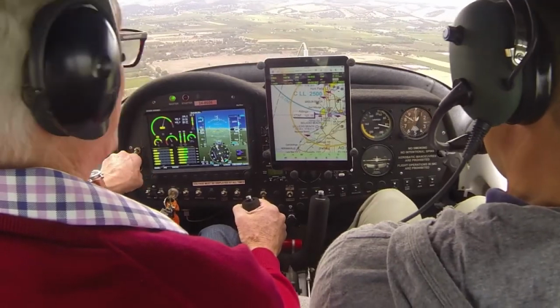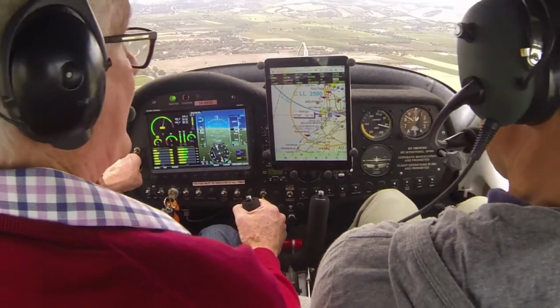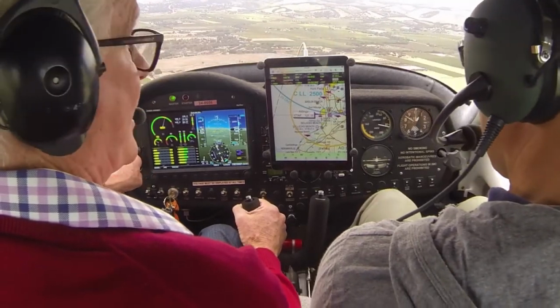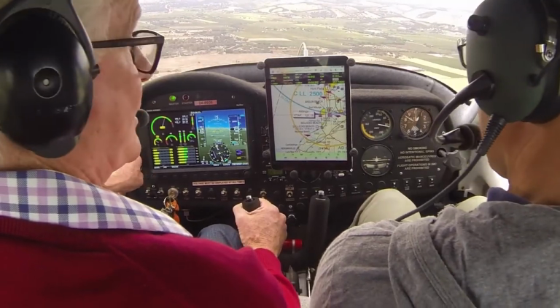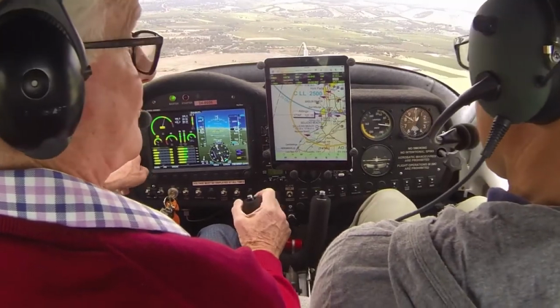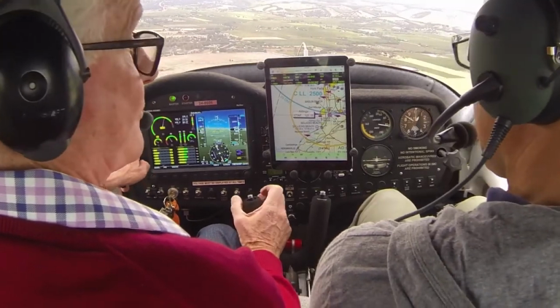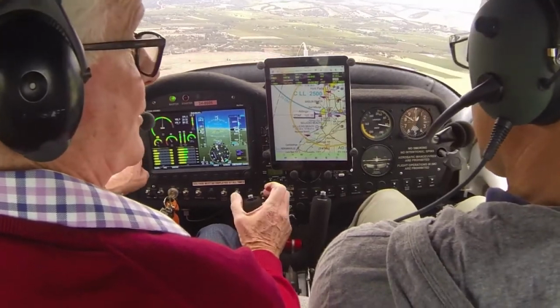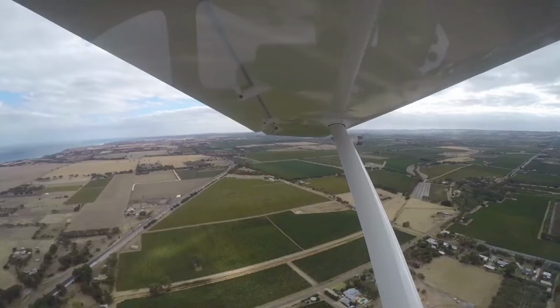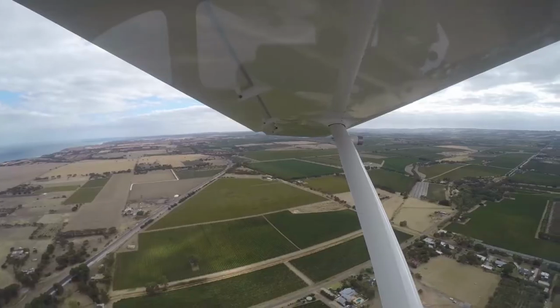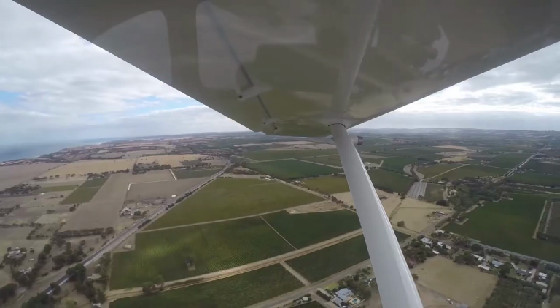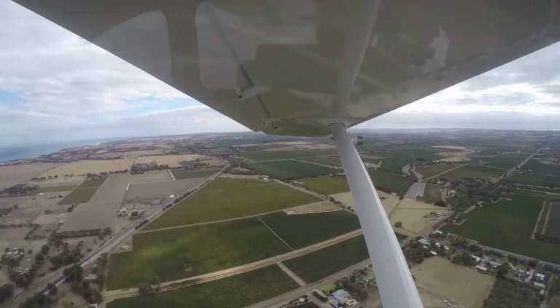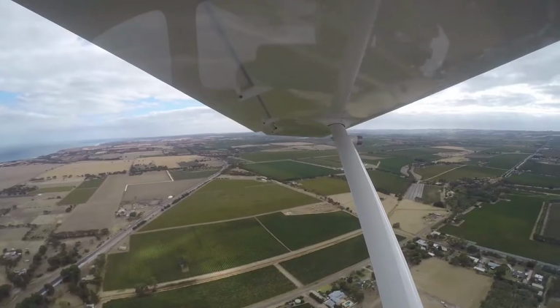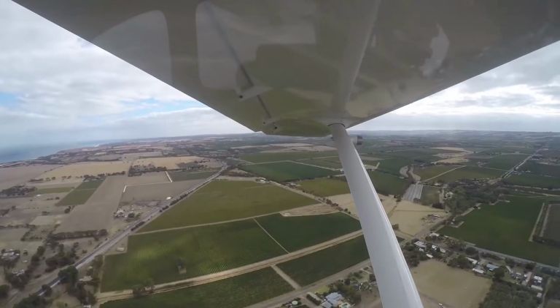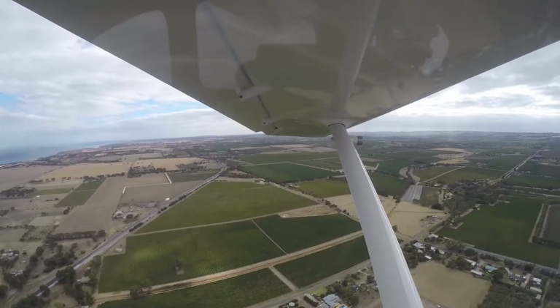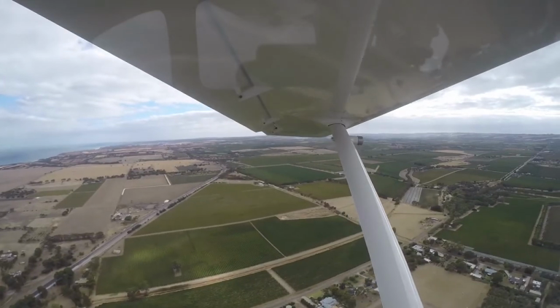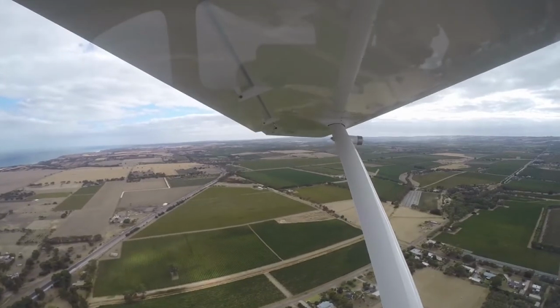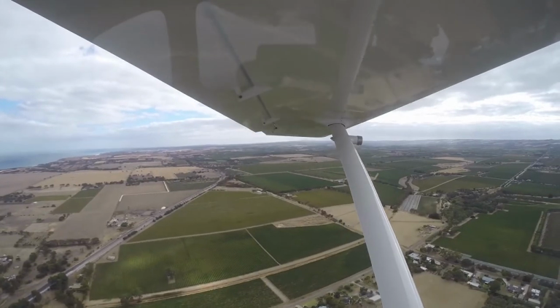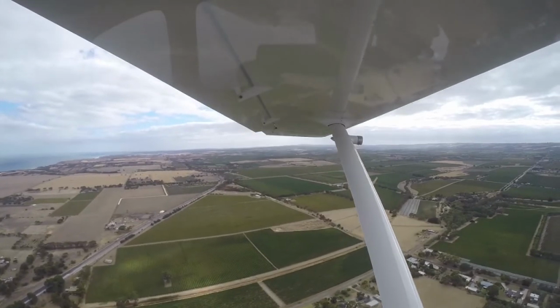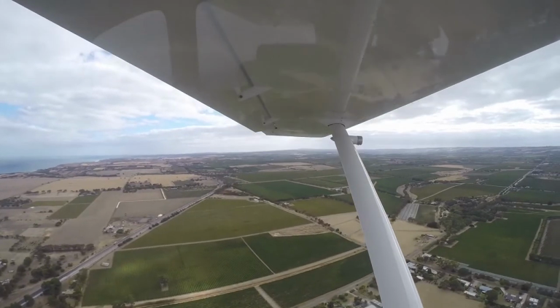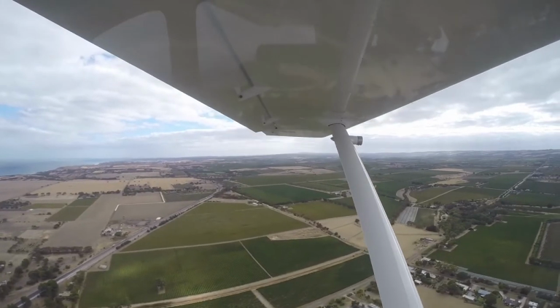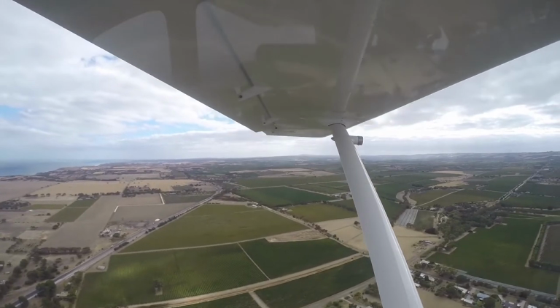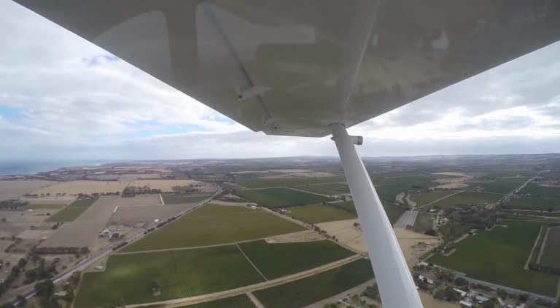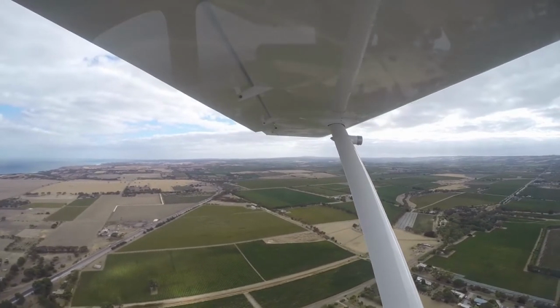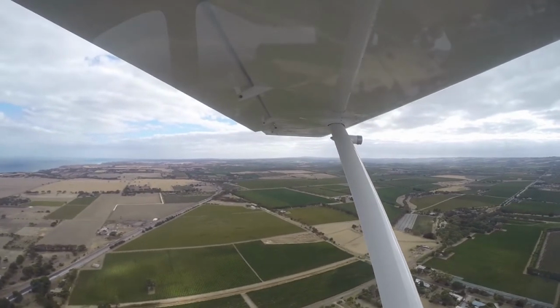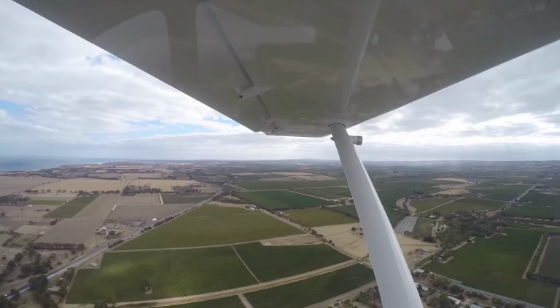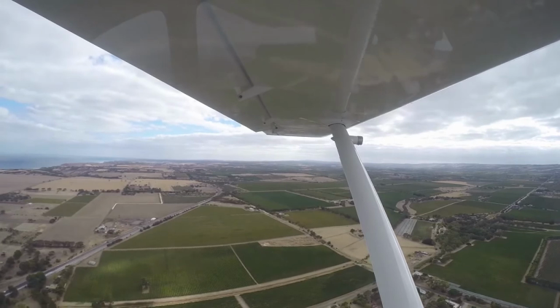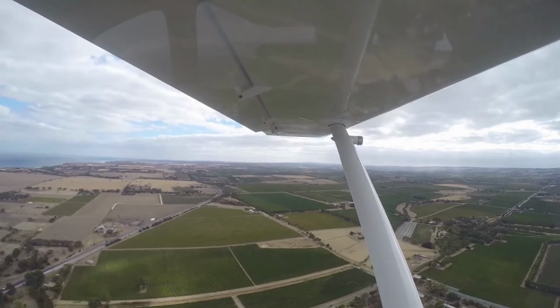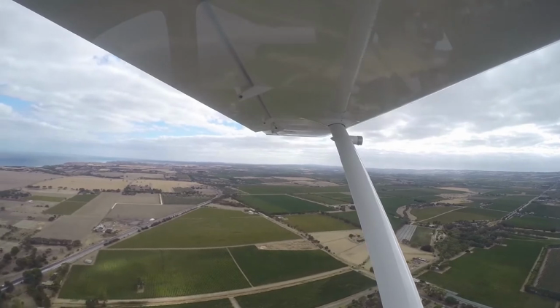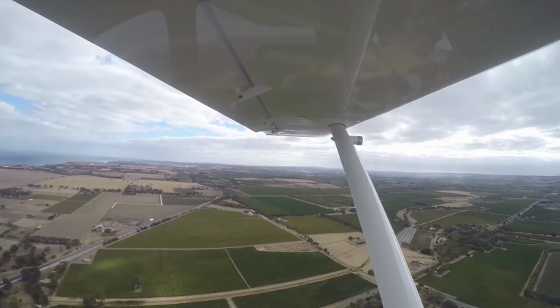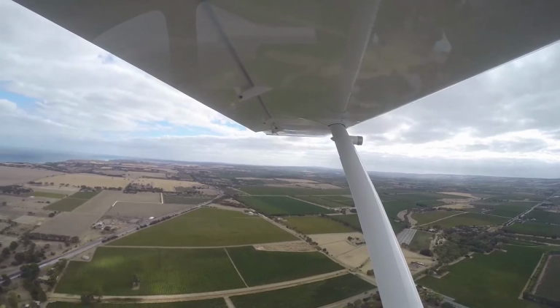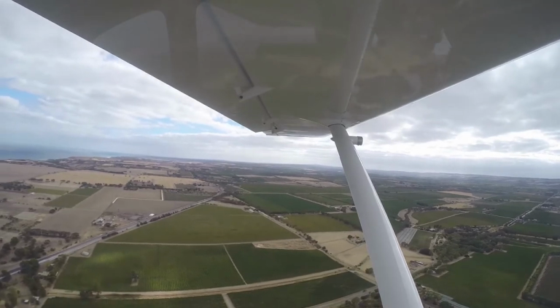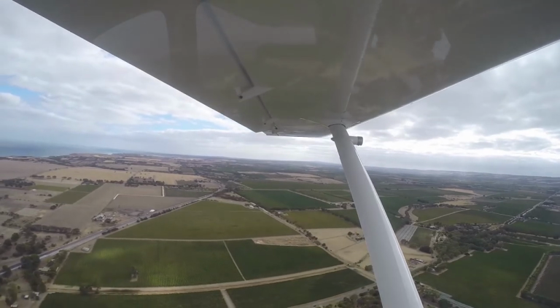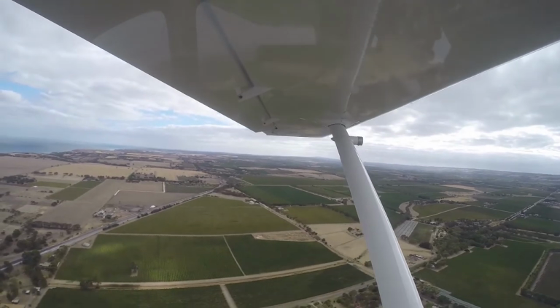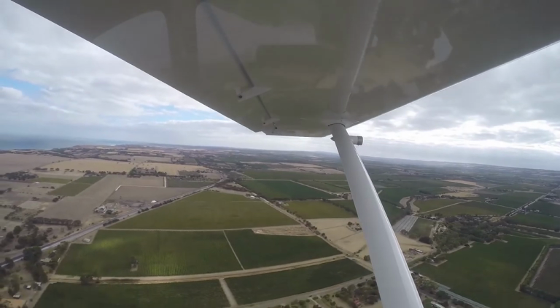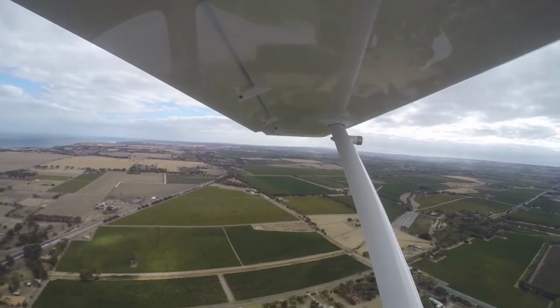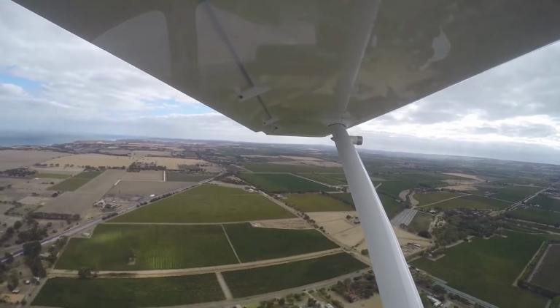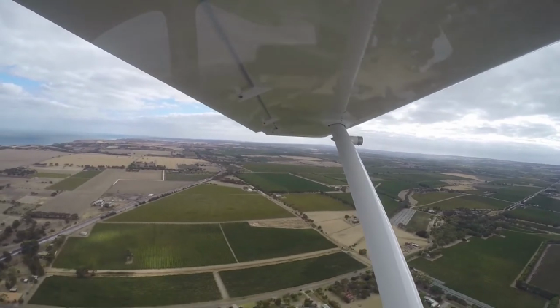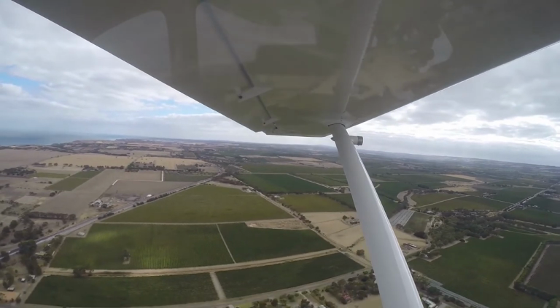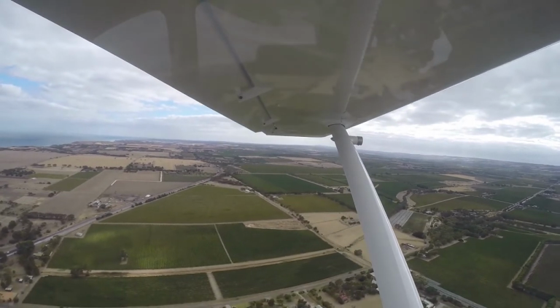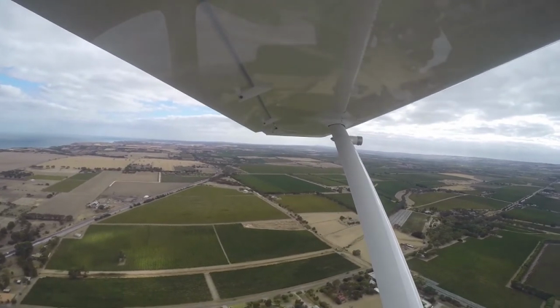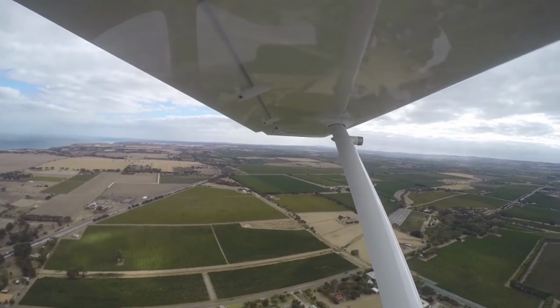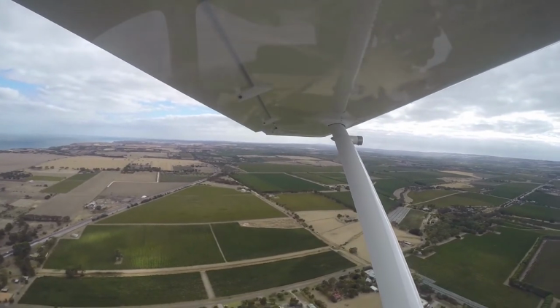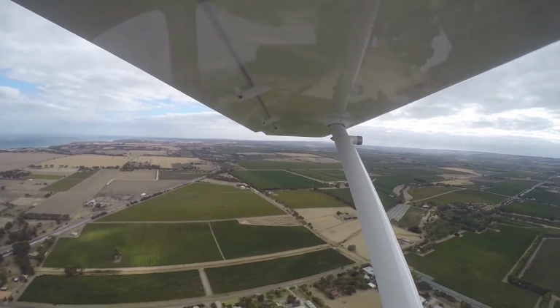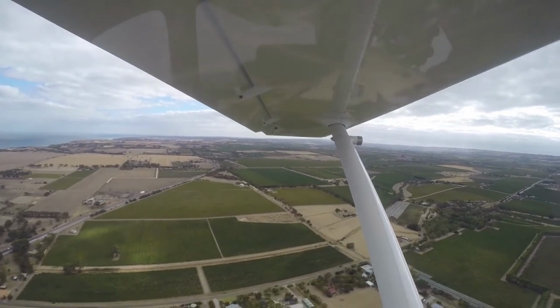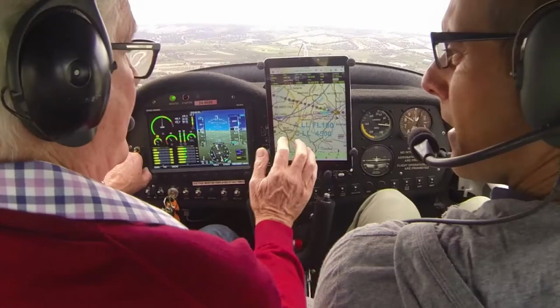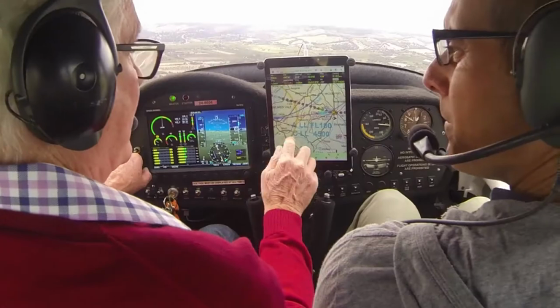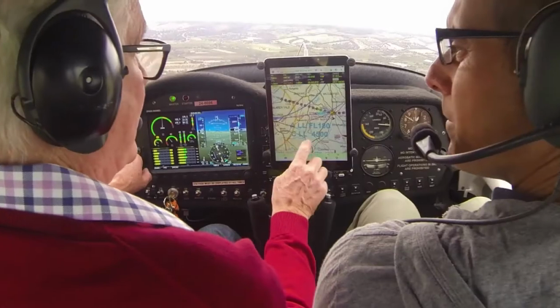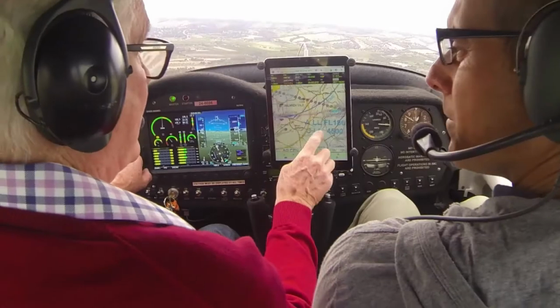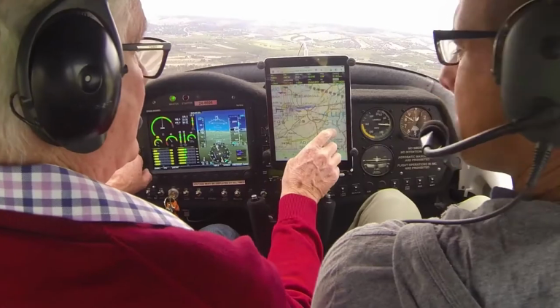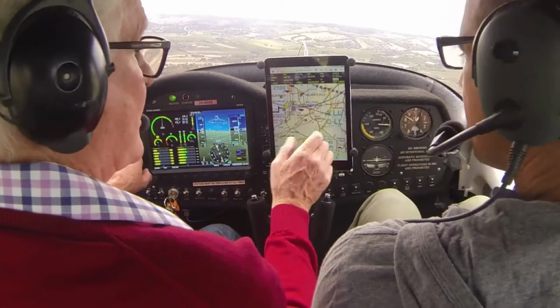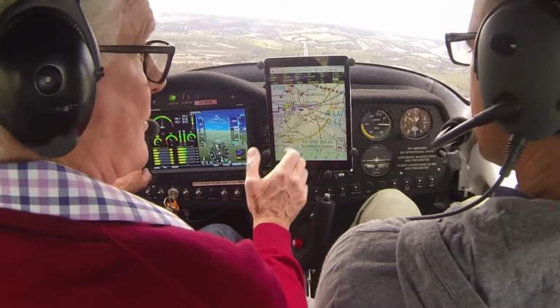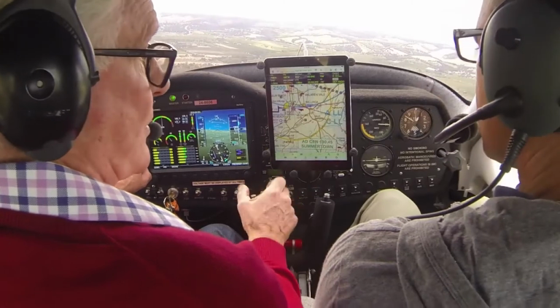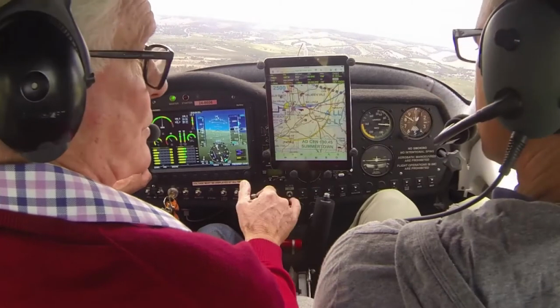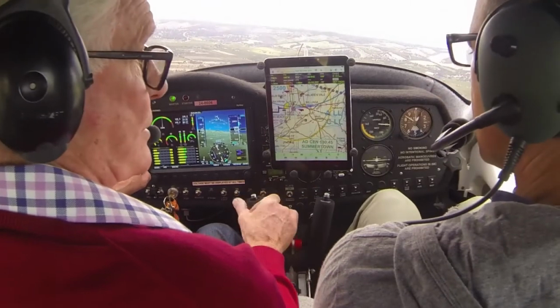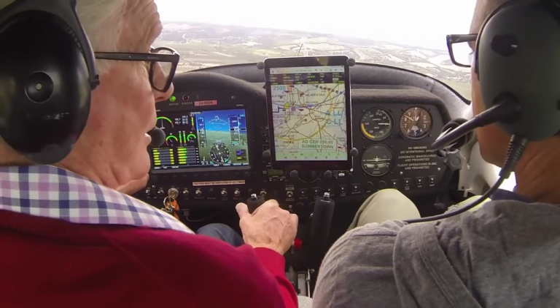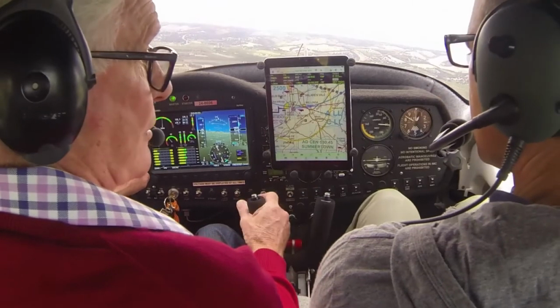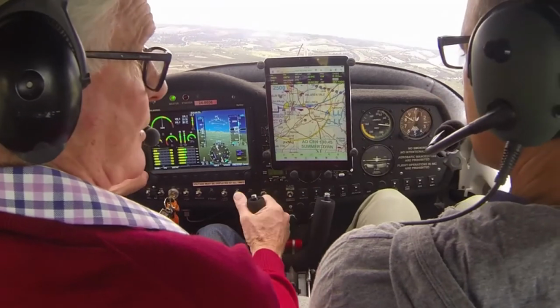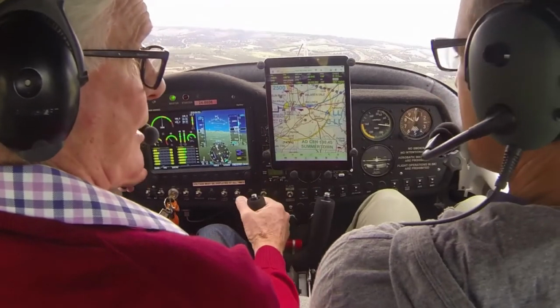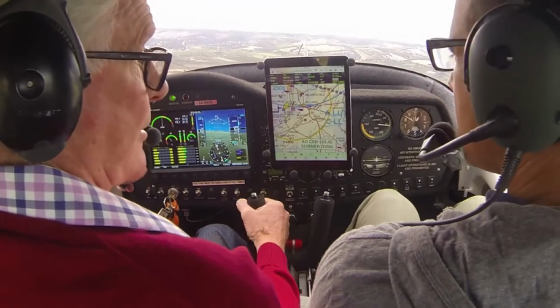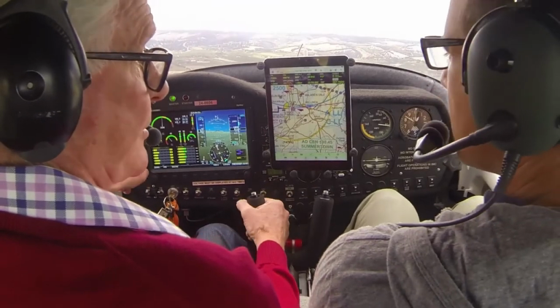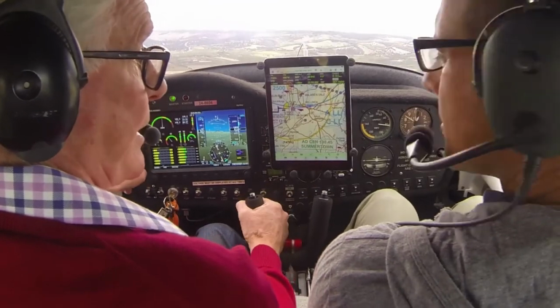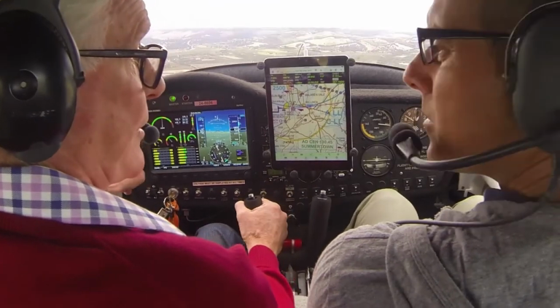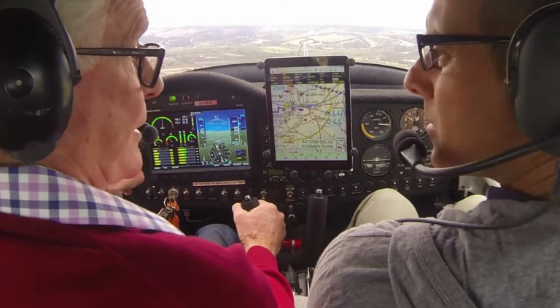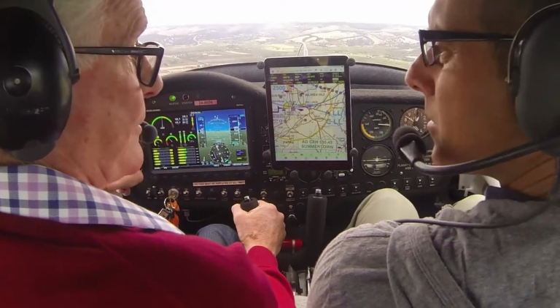And if for any reason the landing goes haywire, I'll accelerate completely — just take off and get up in the air again.